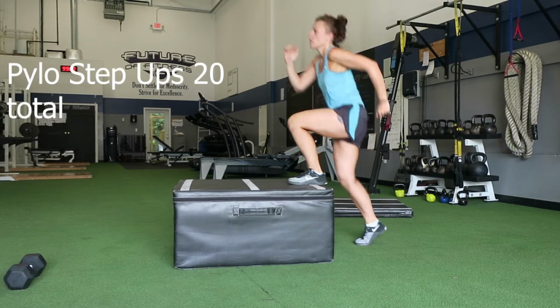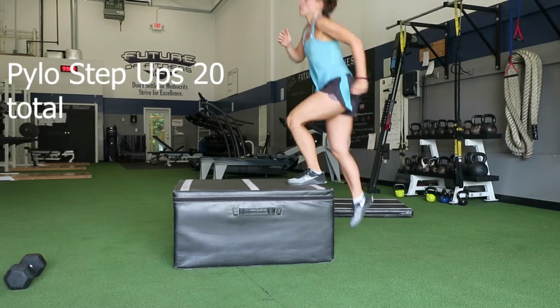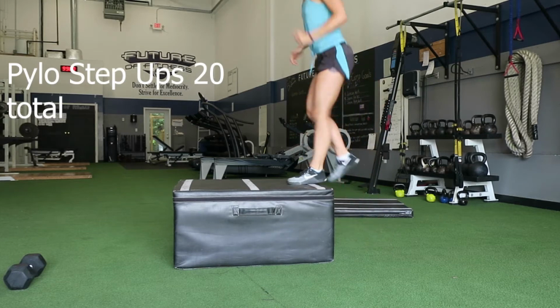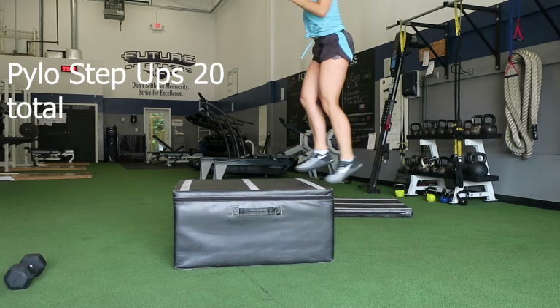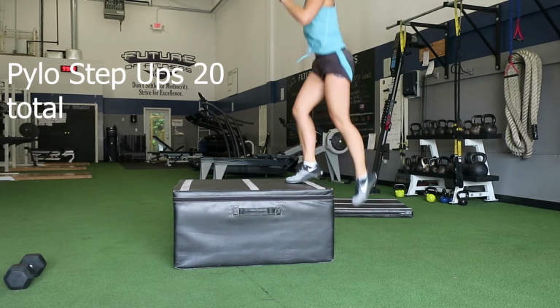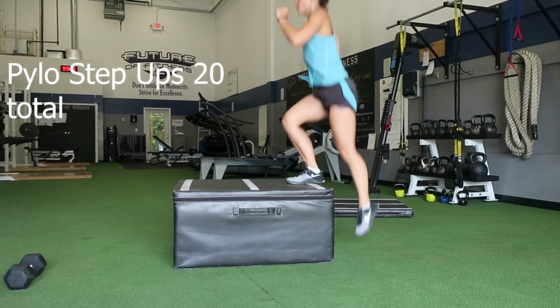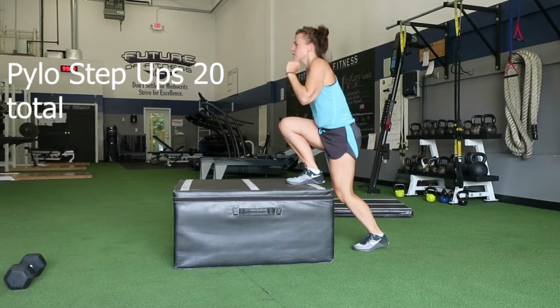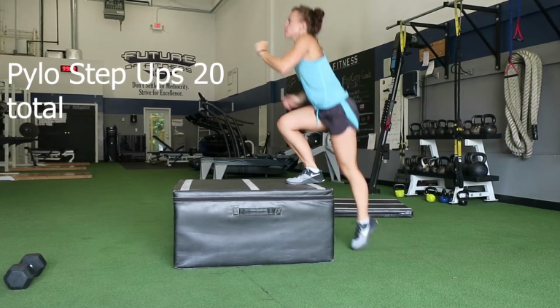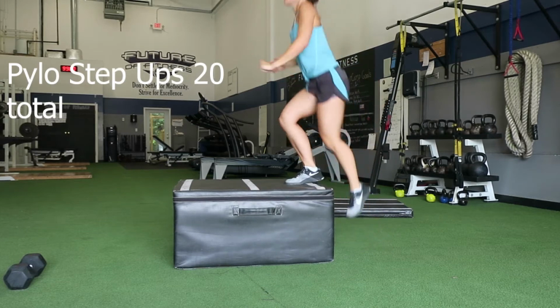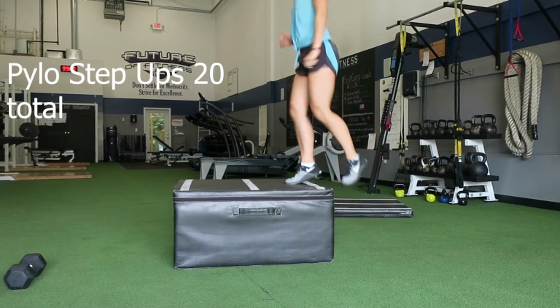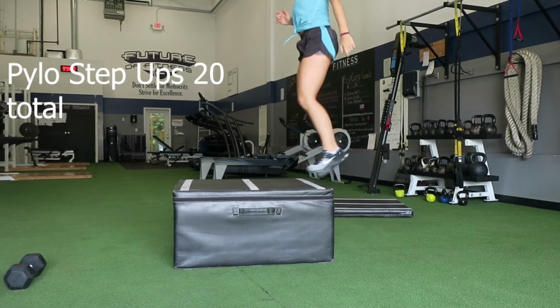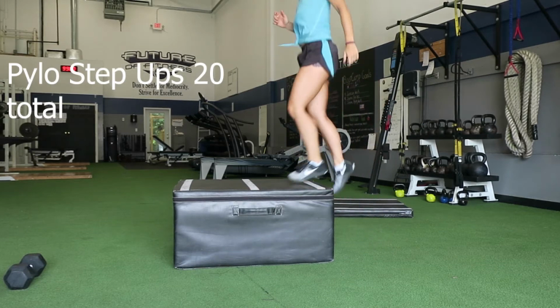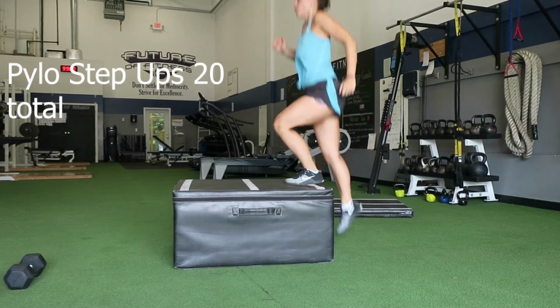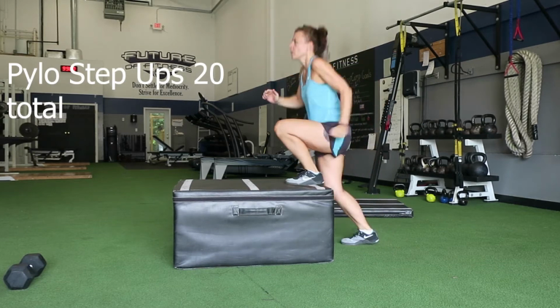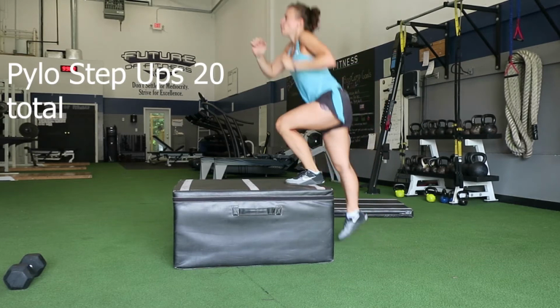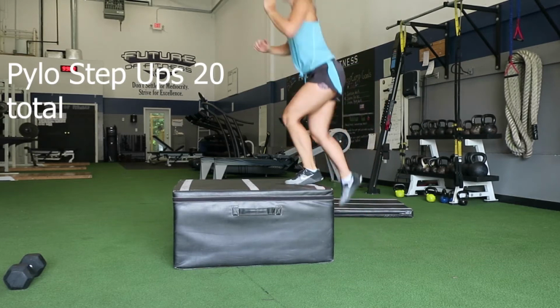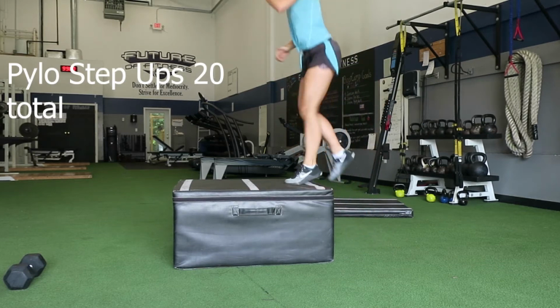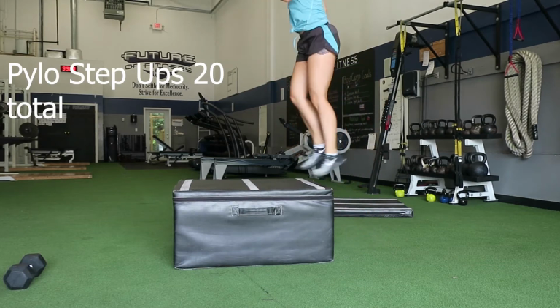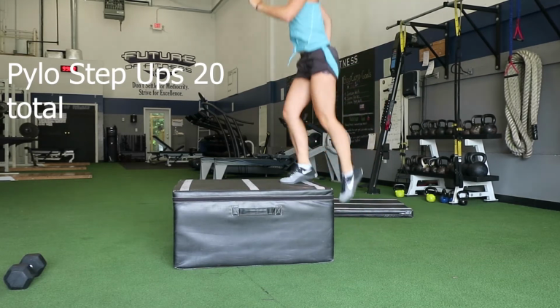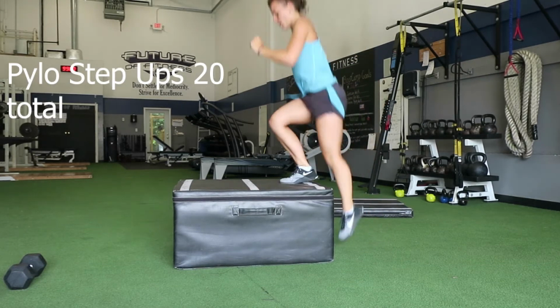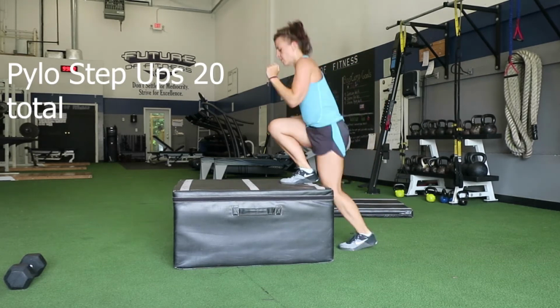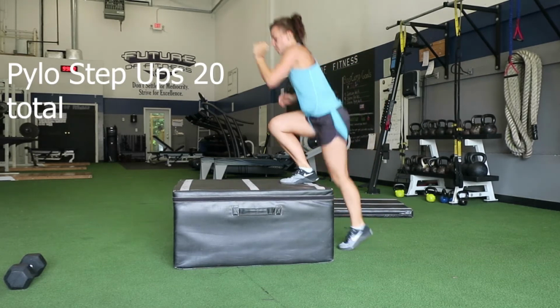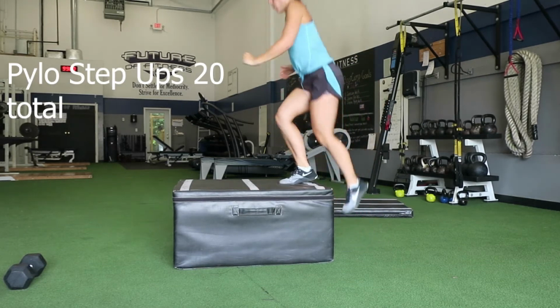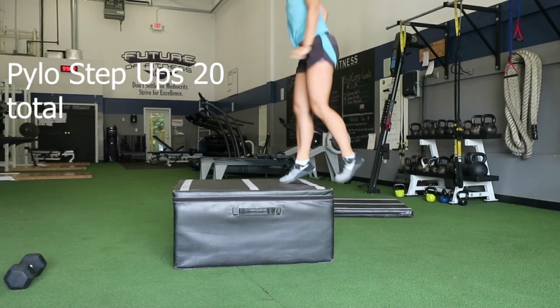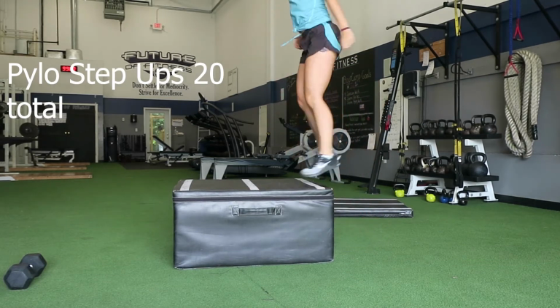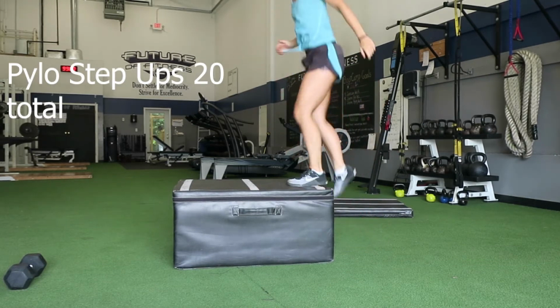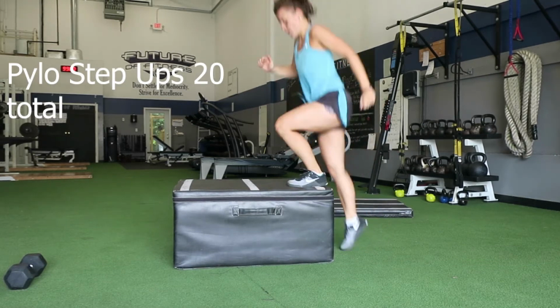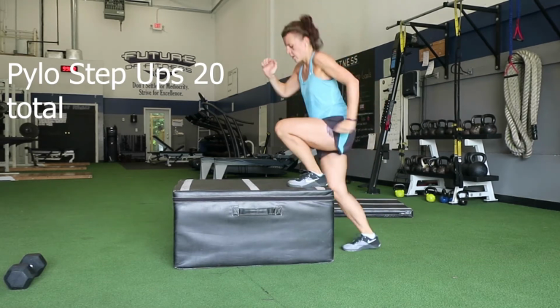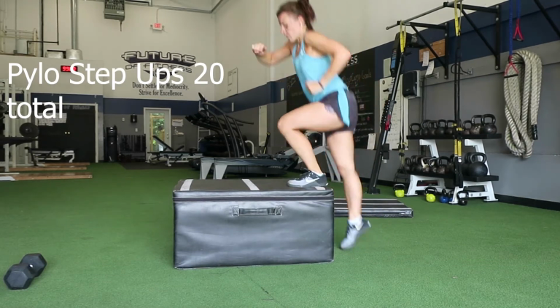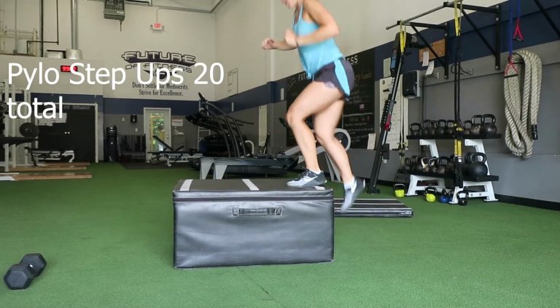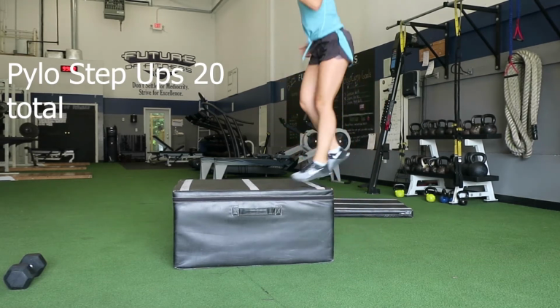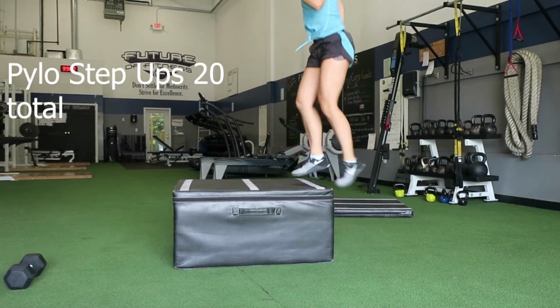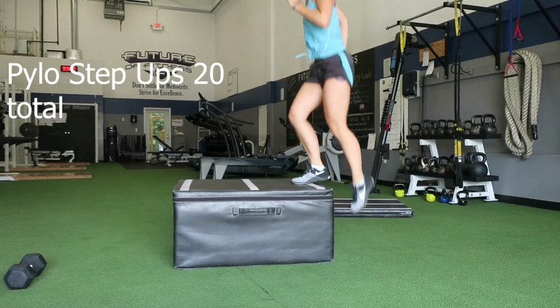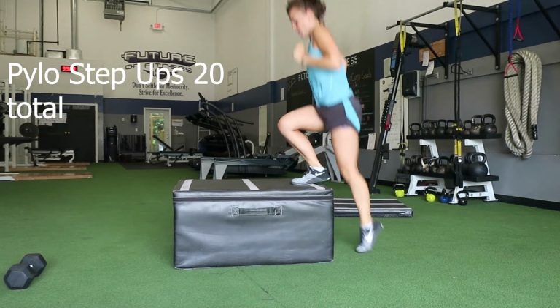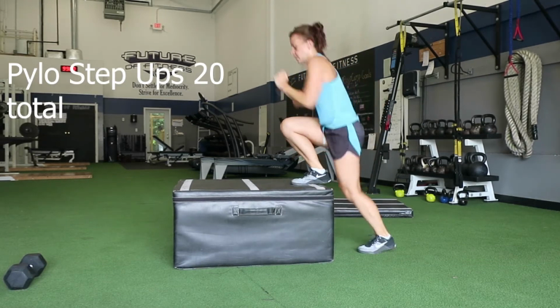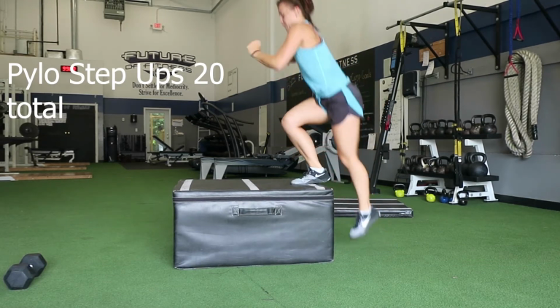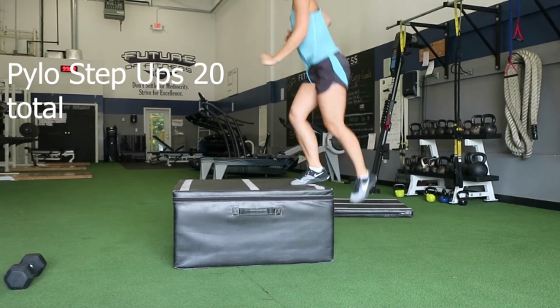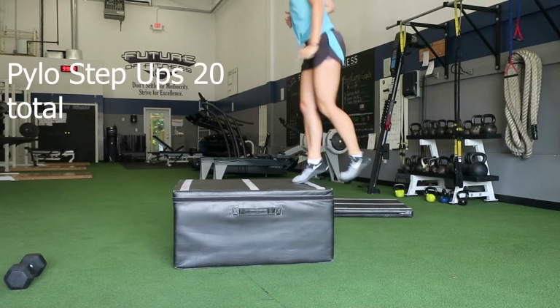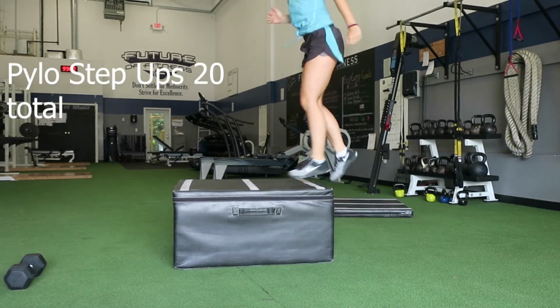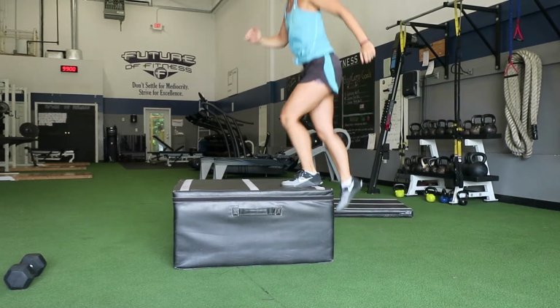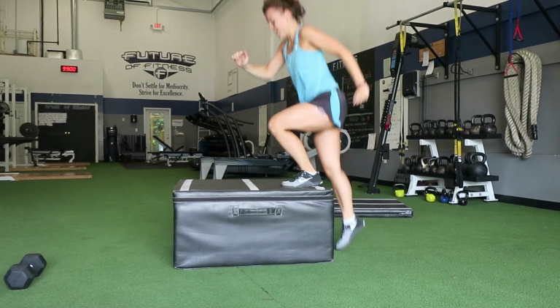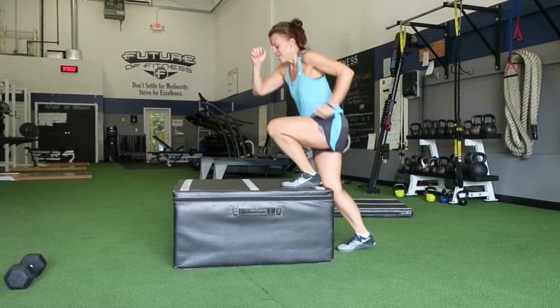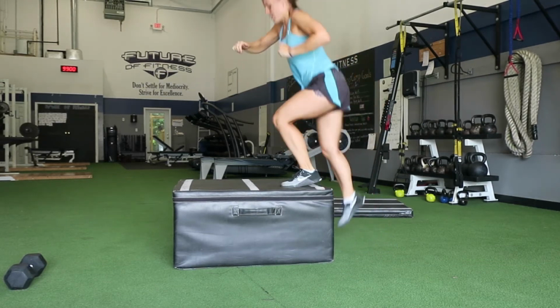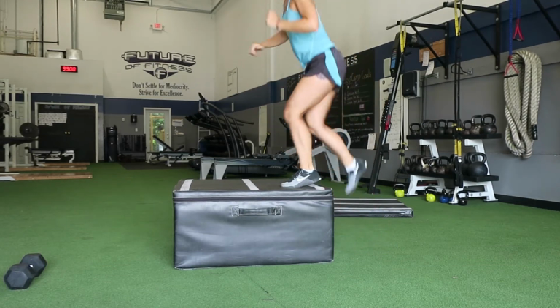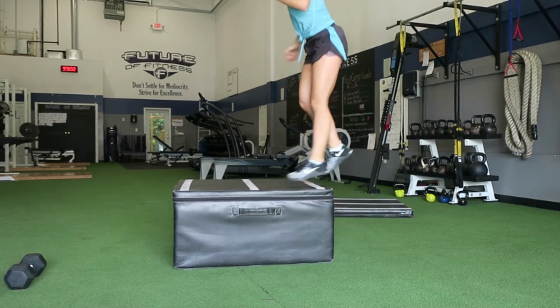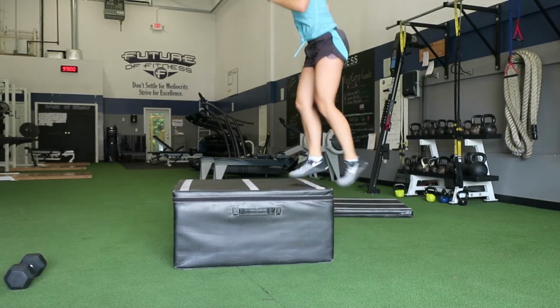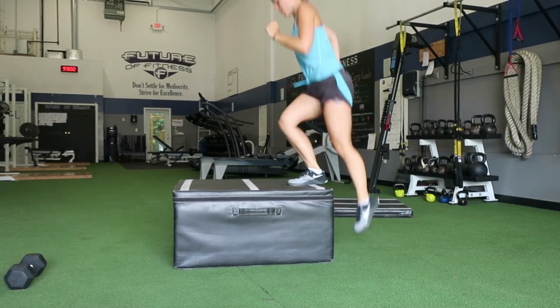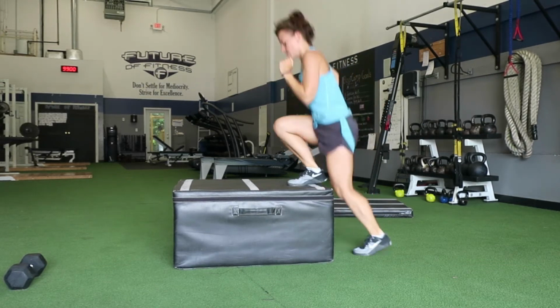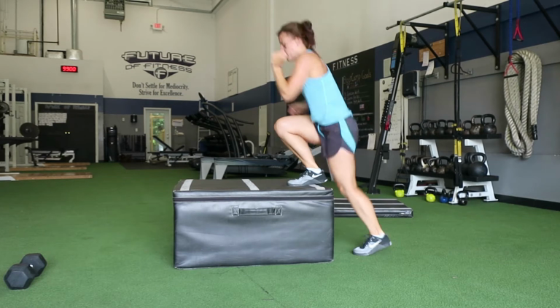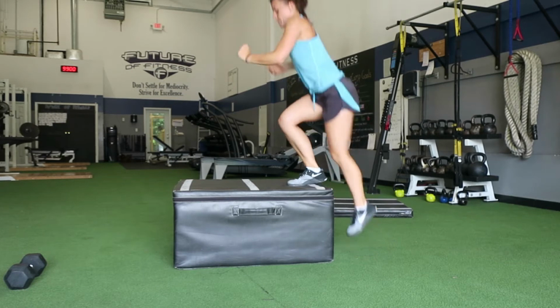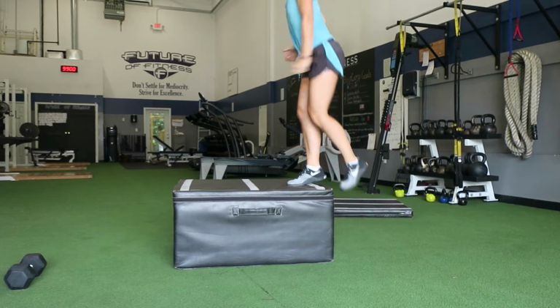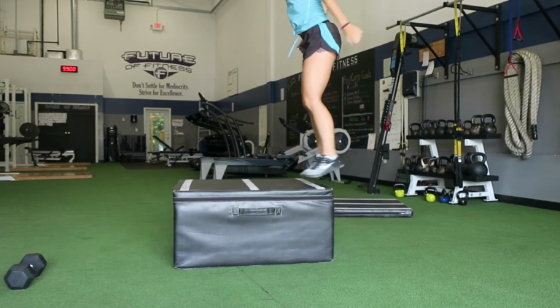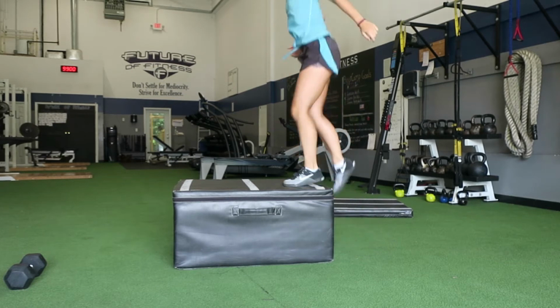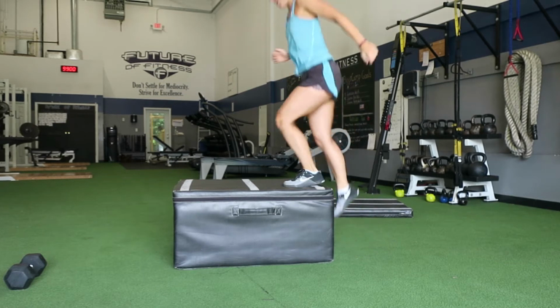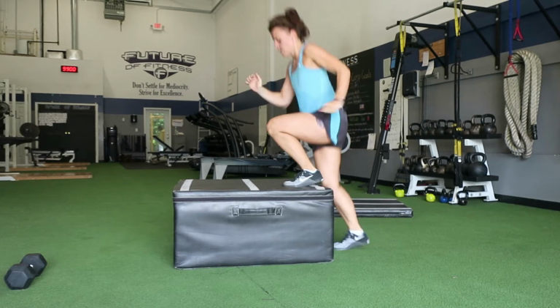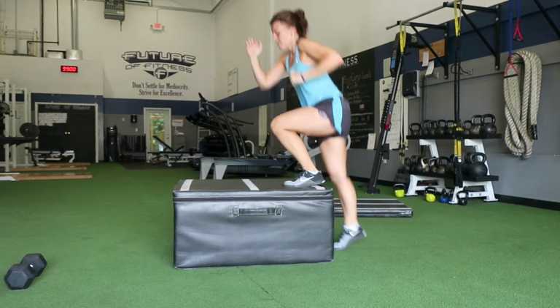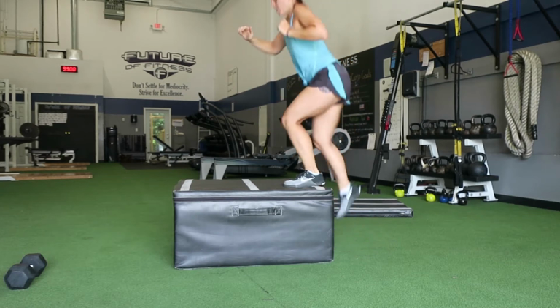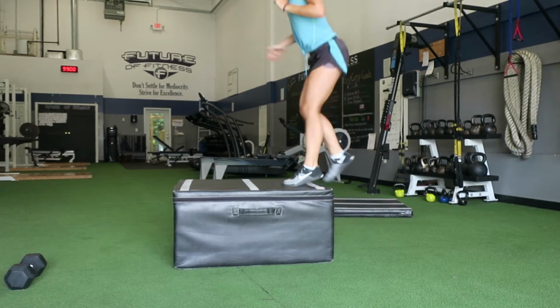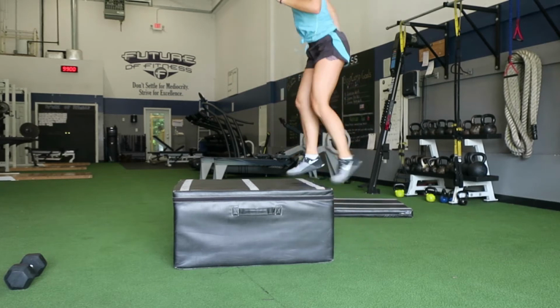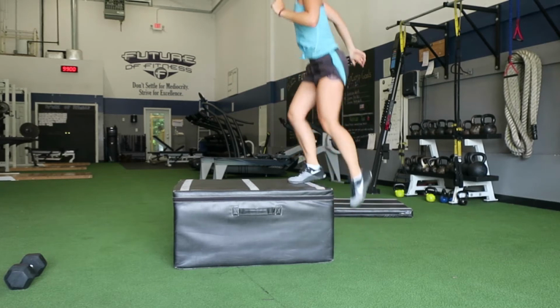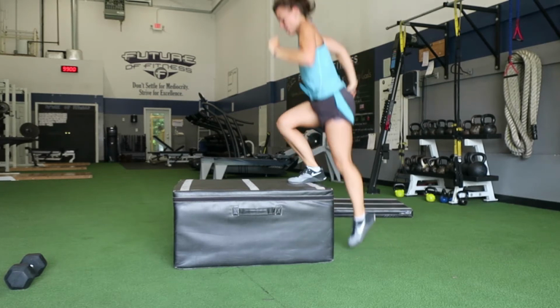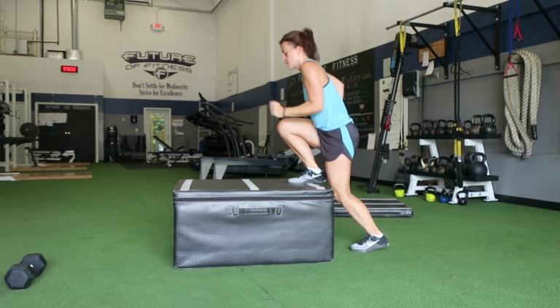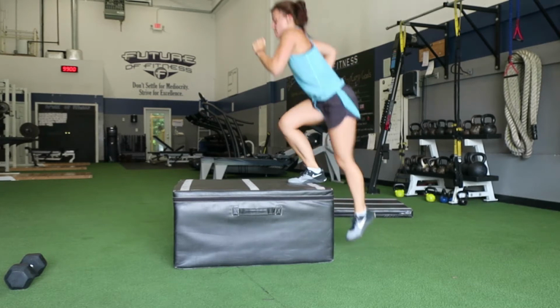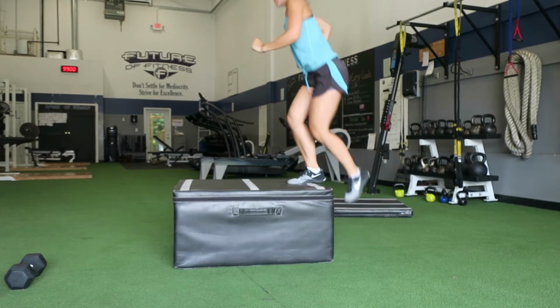Lastly, plyo step-ups — just get that heart rate going, burn out those quads, and finish your workout nice and strong. 20 total.